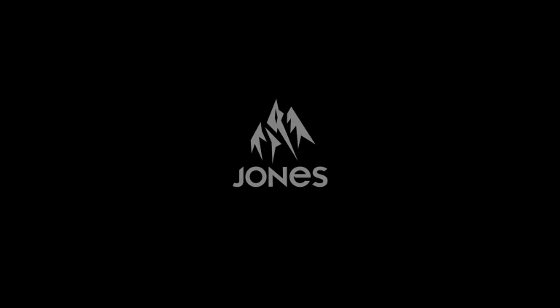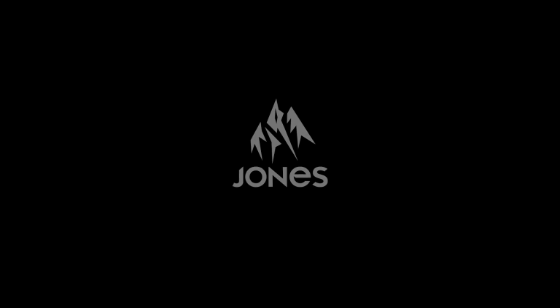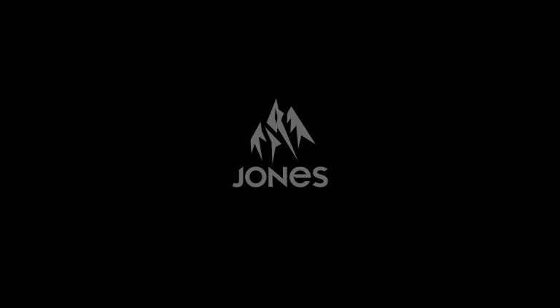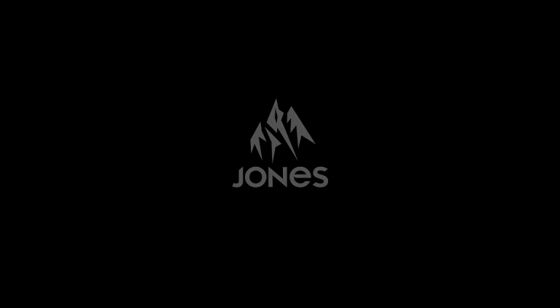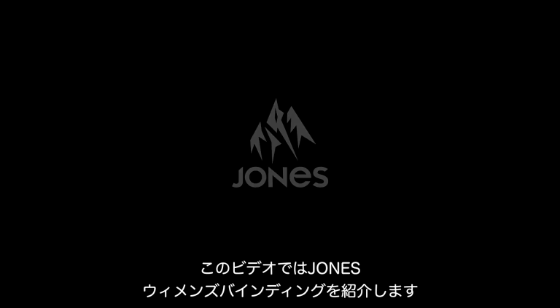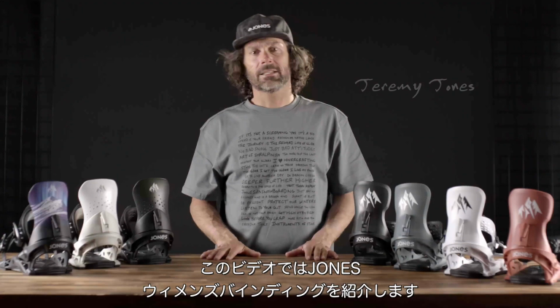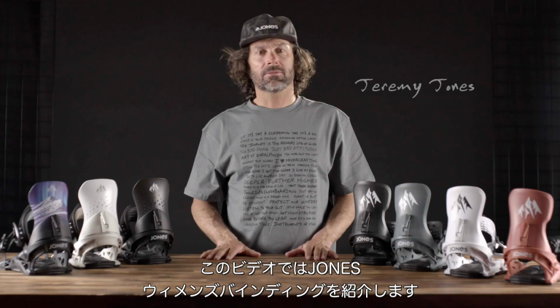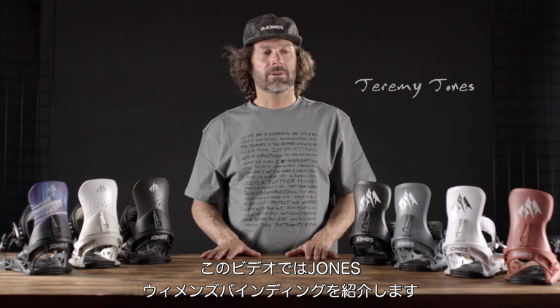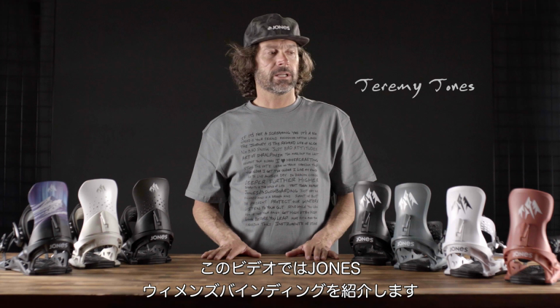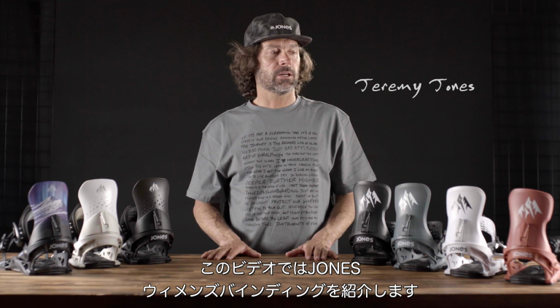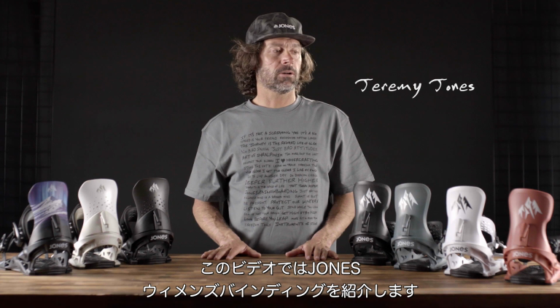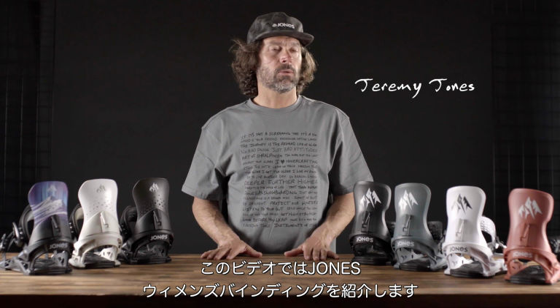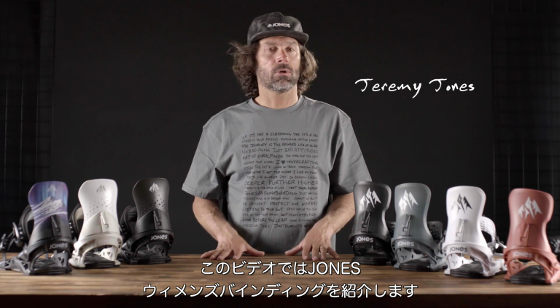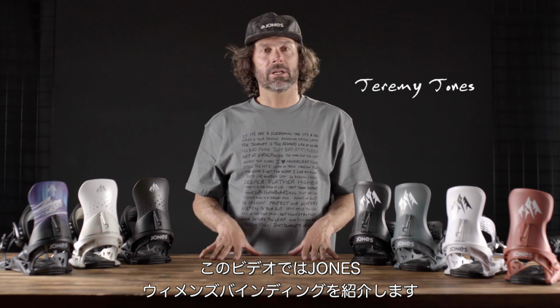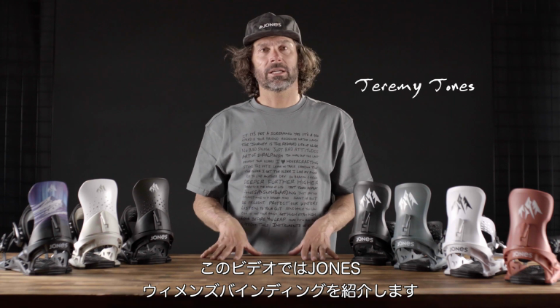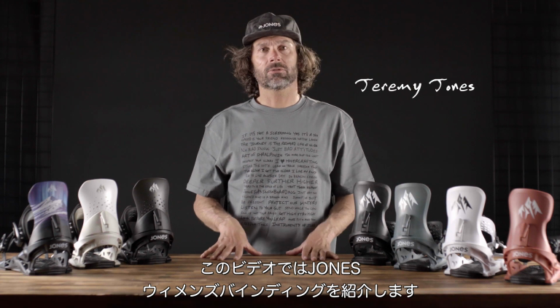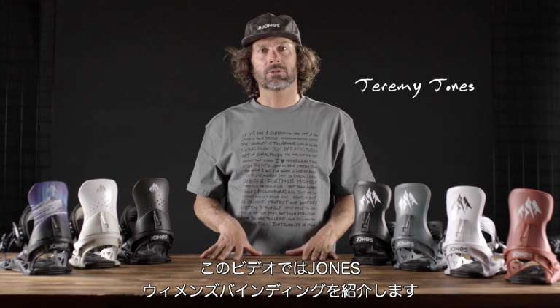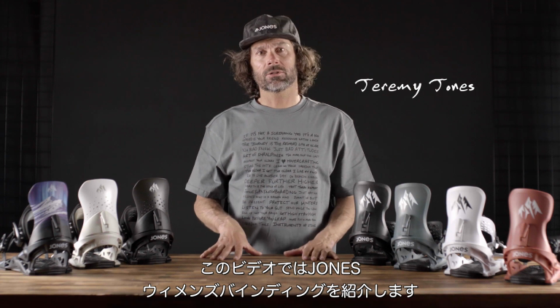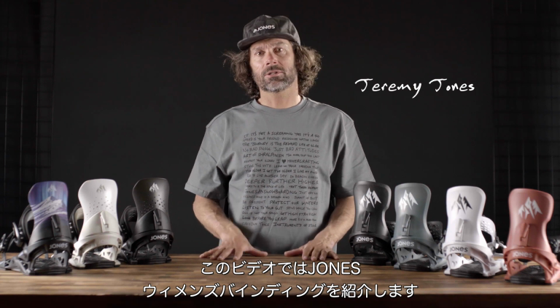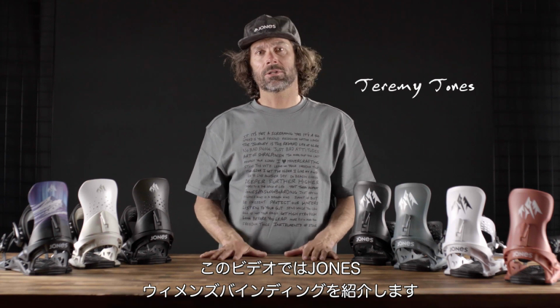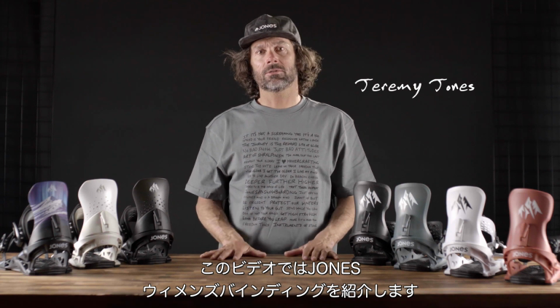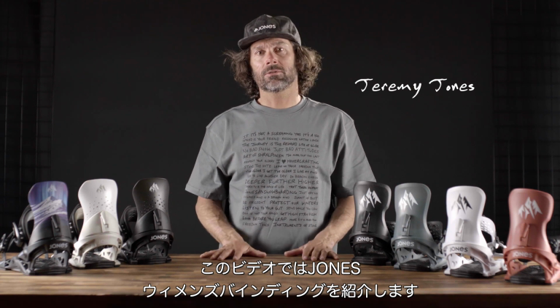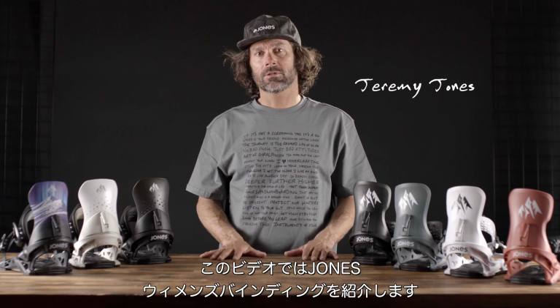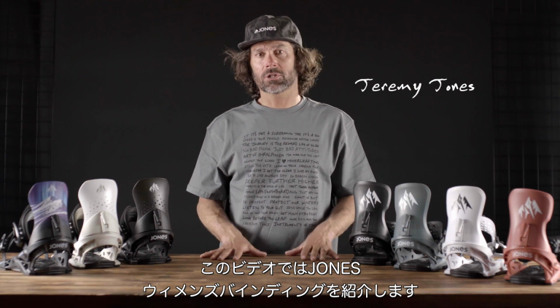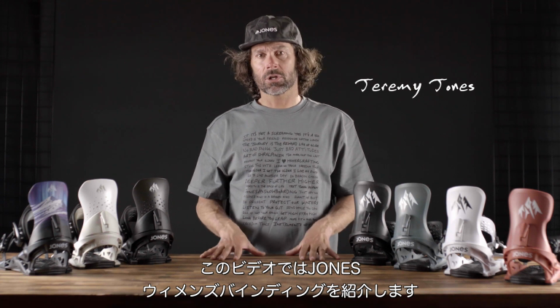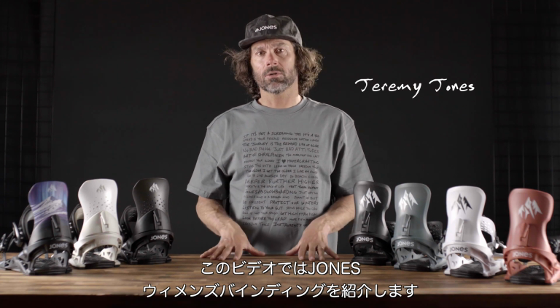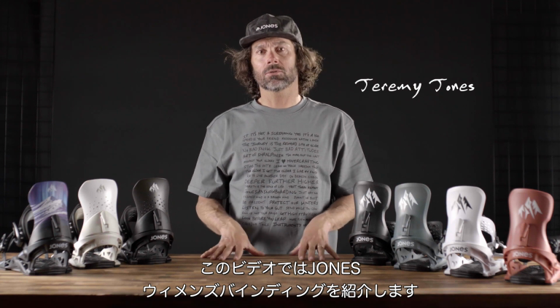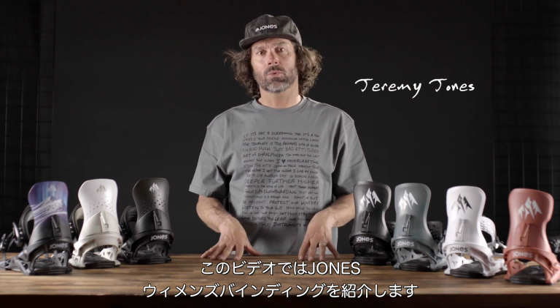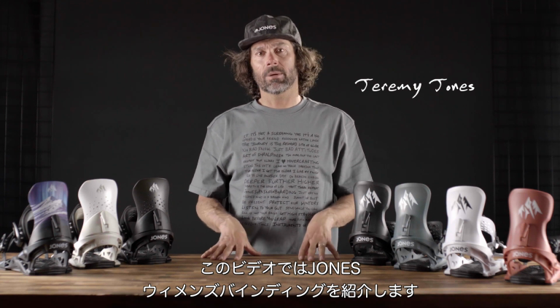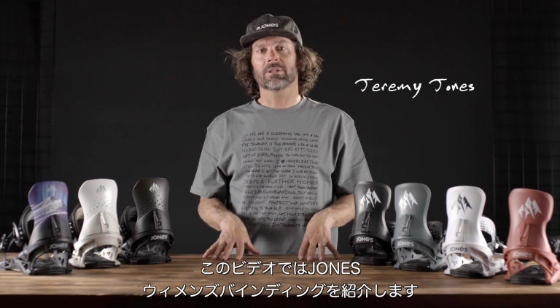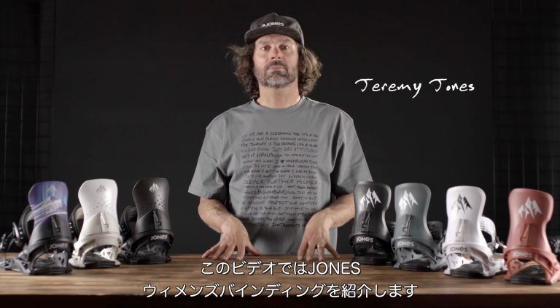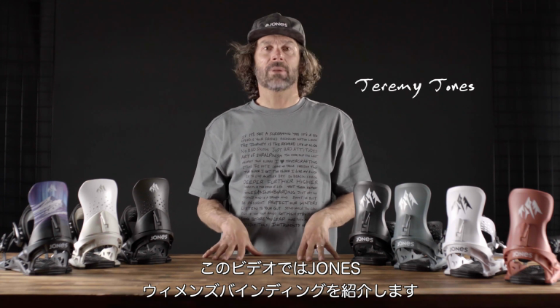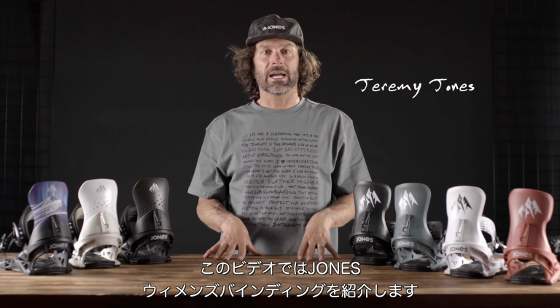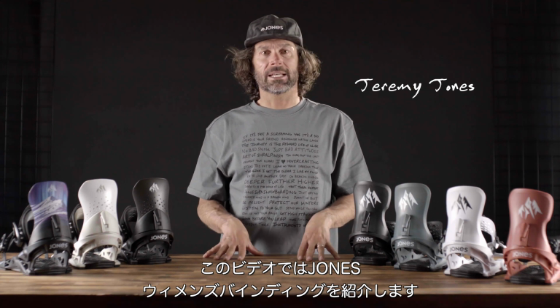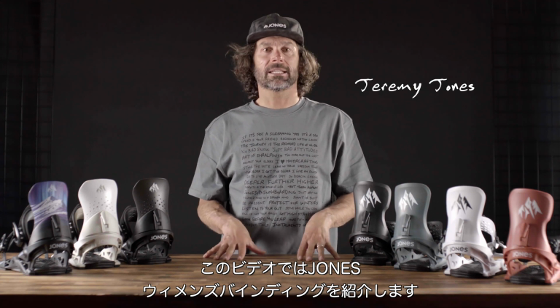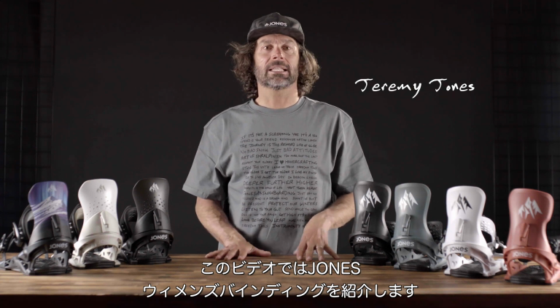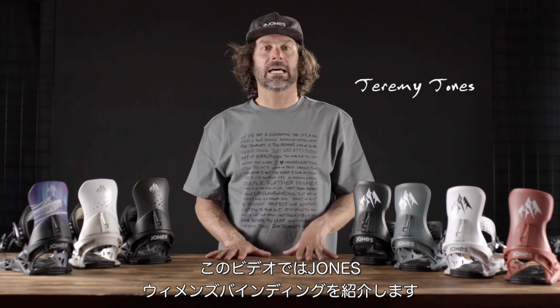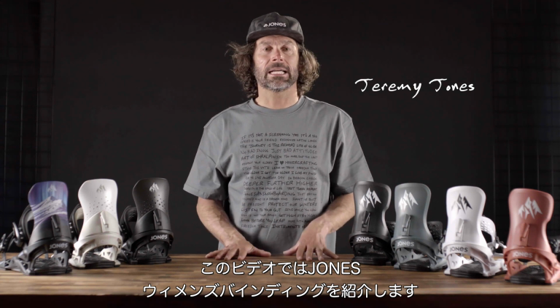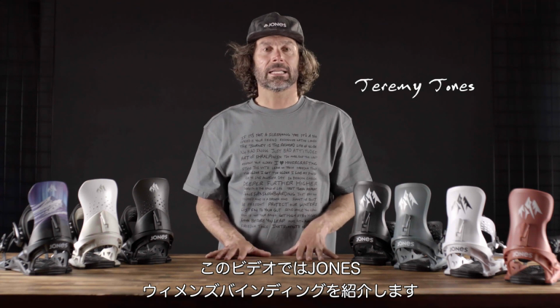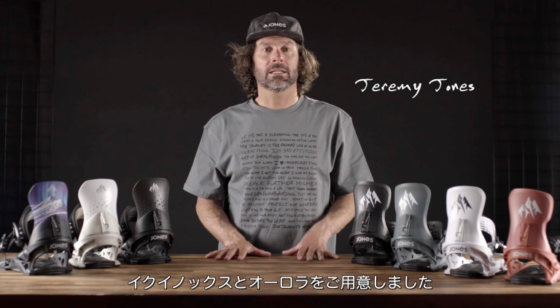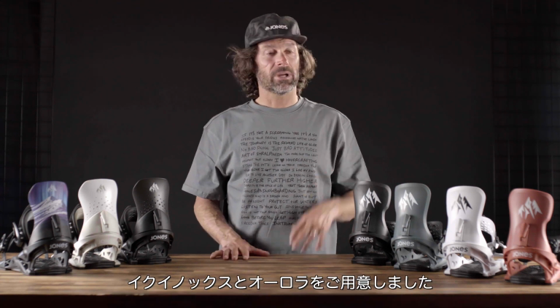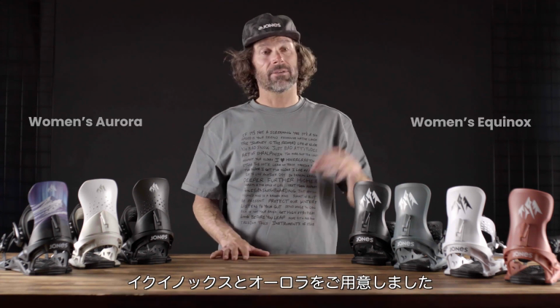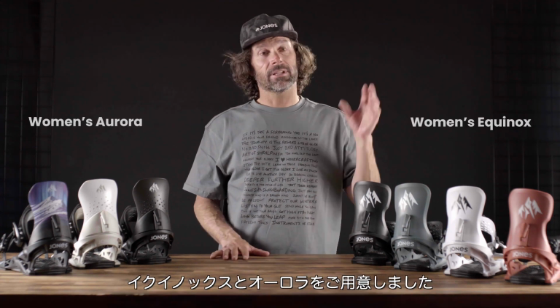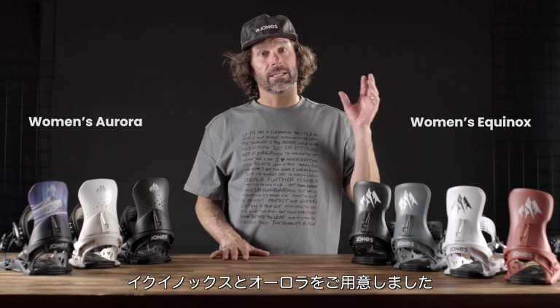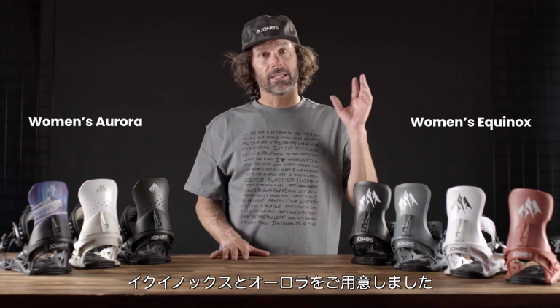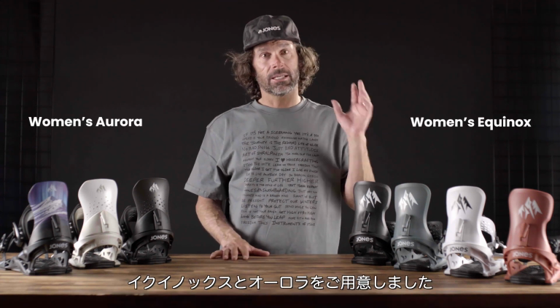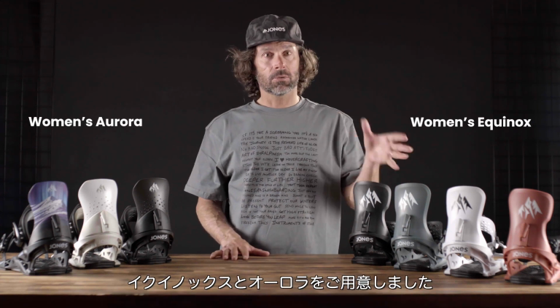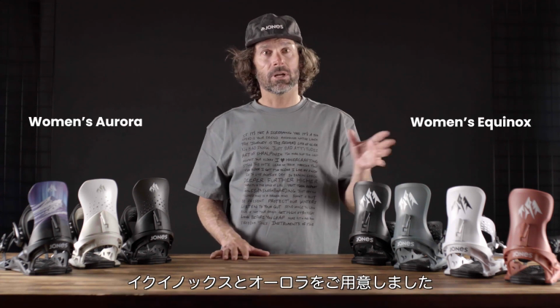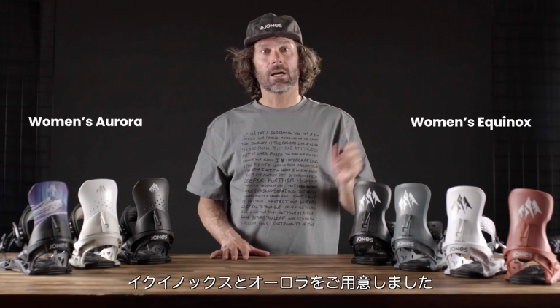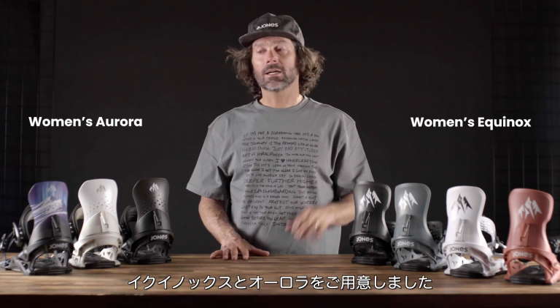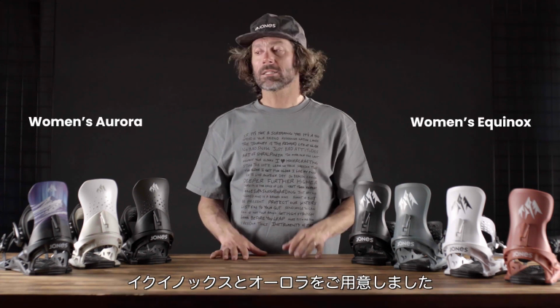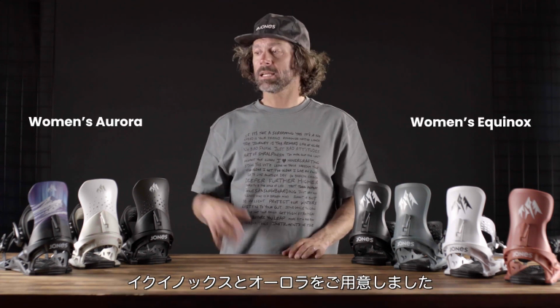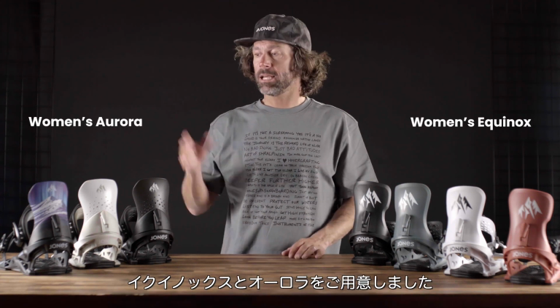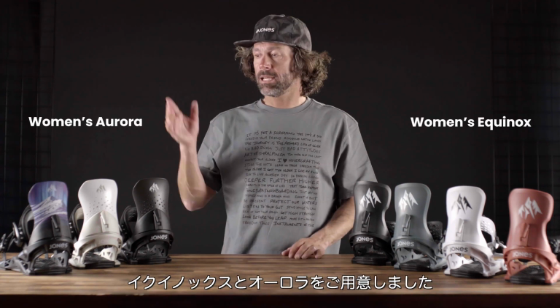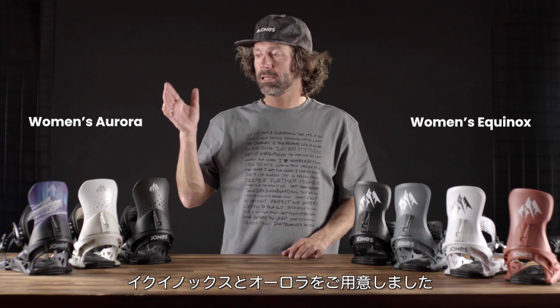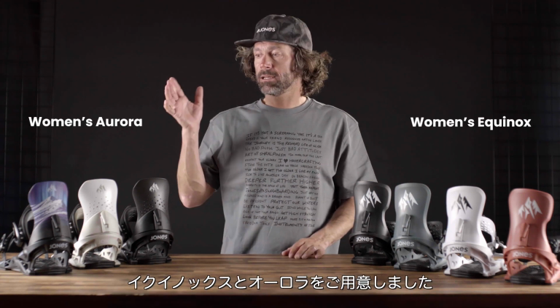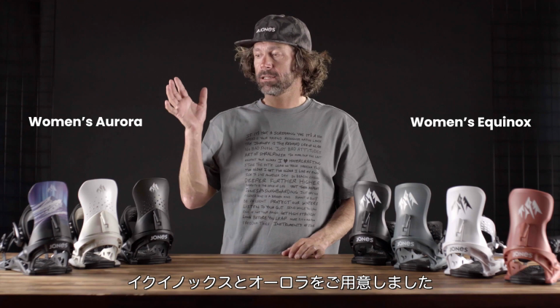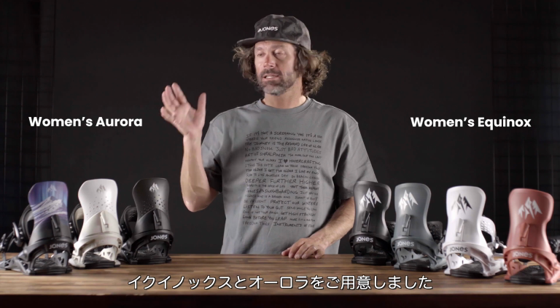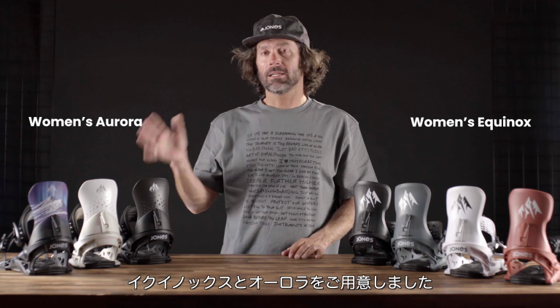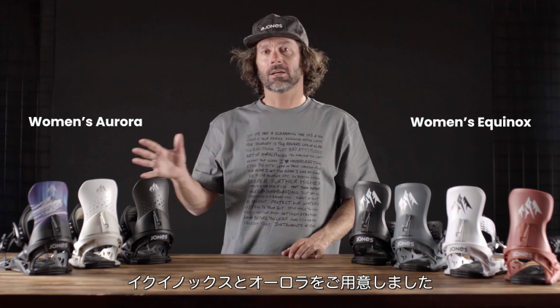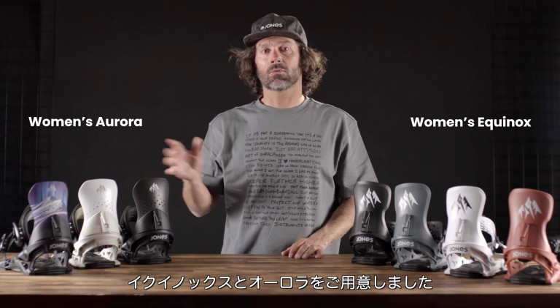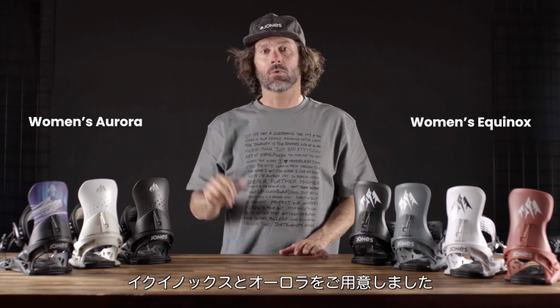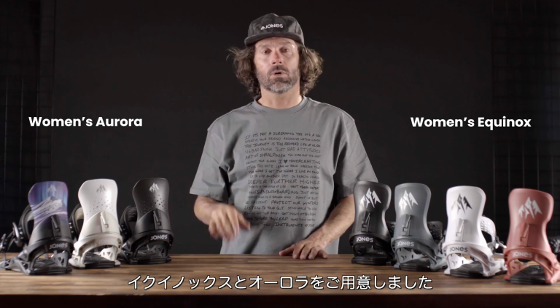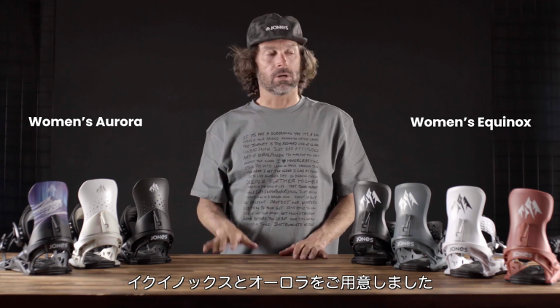In this video I want to introduce you to the Jones women's binding line. We have the Equinox and the Aurora.